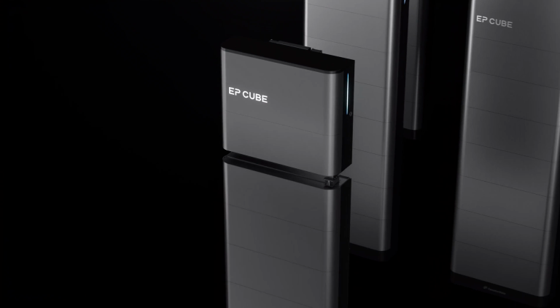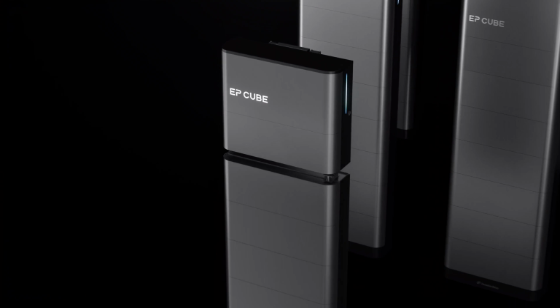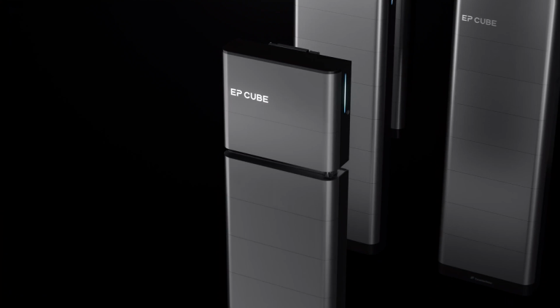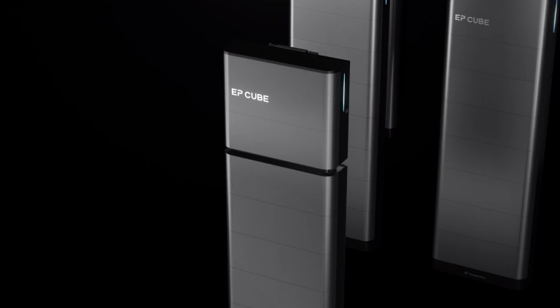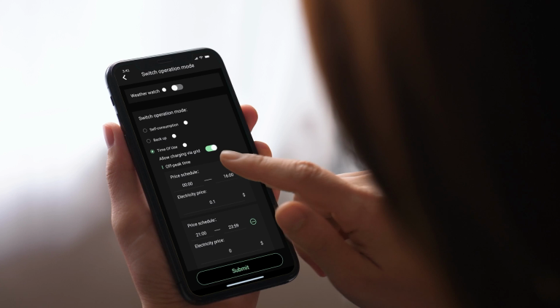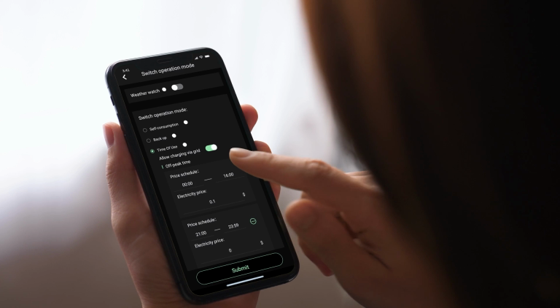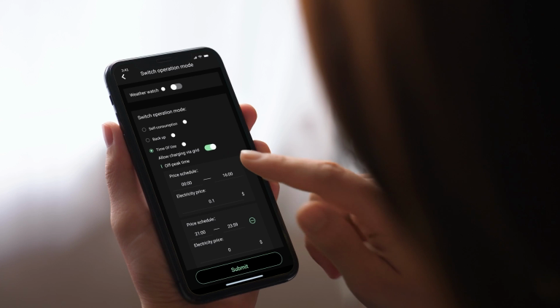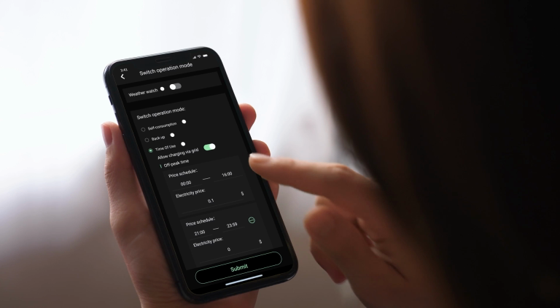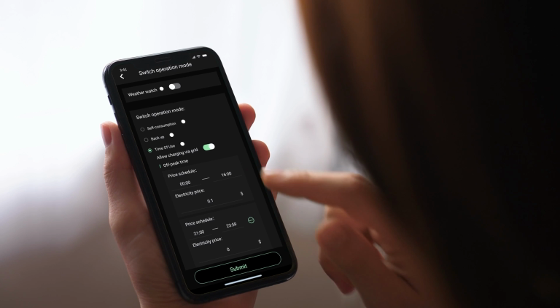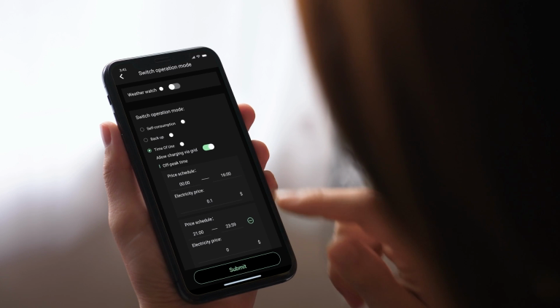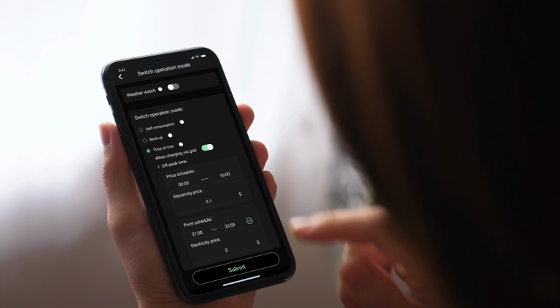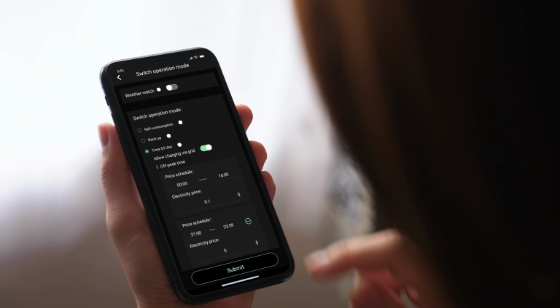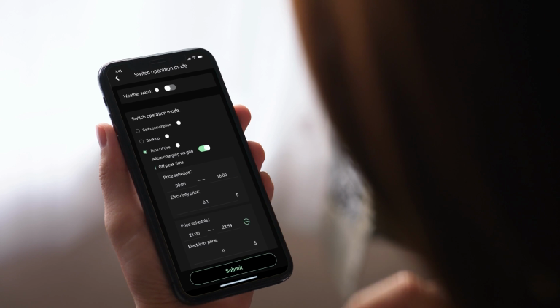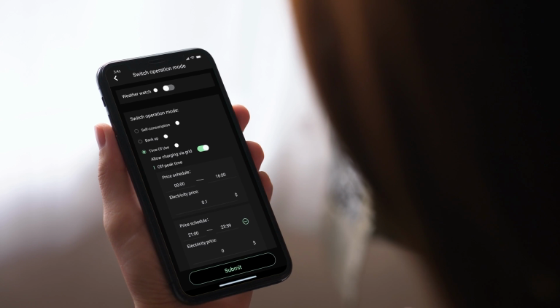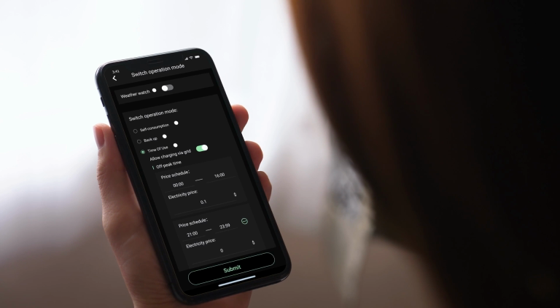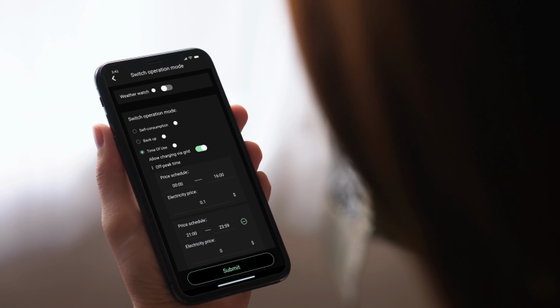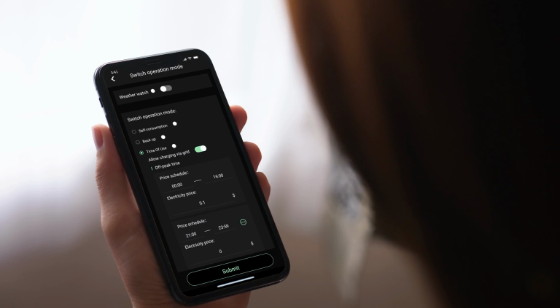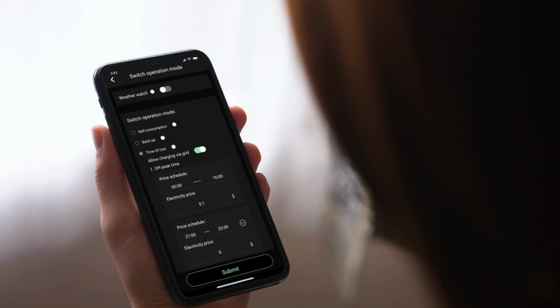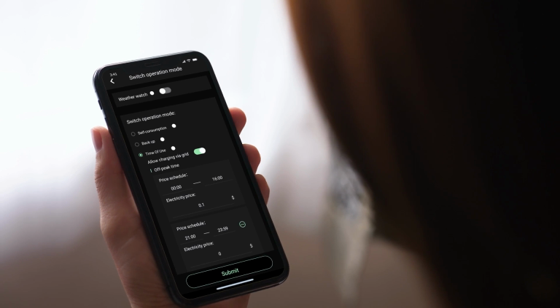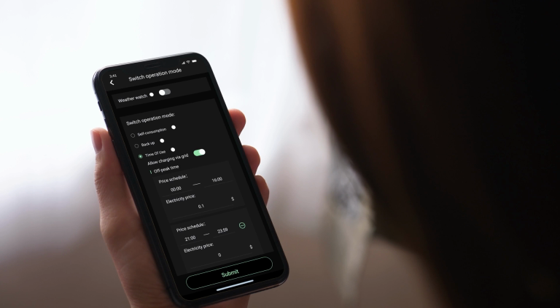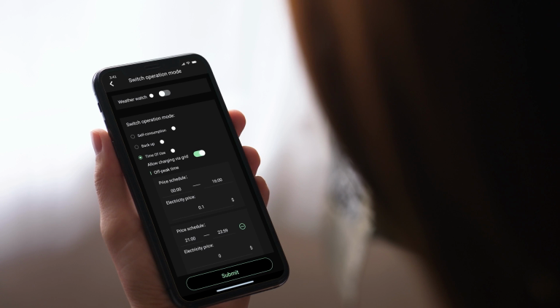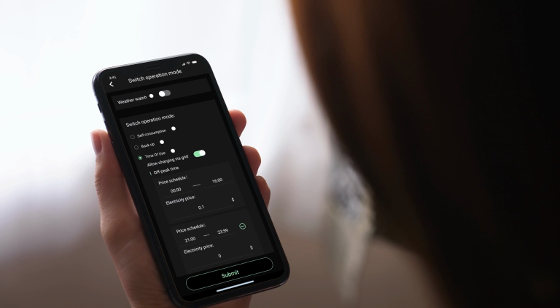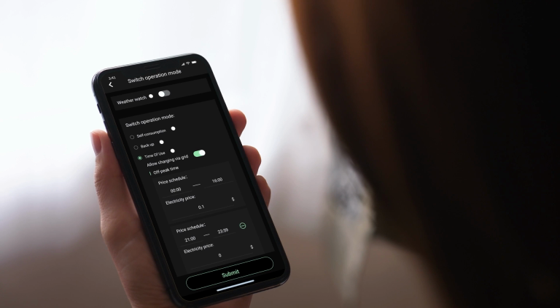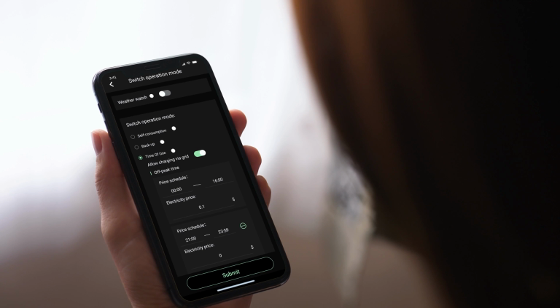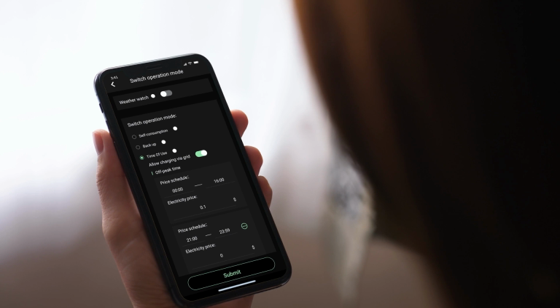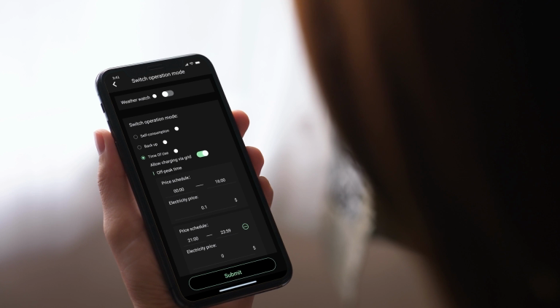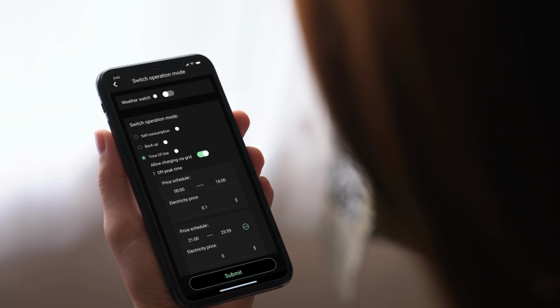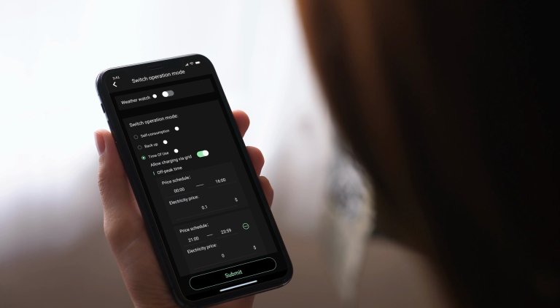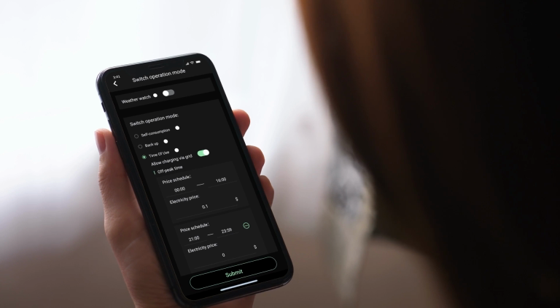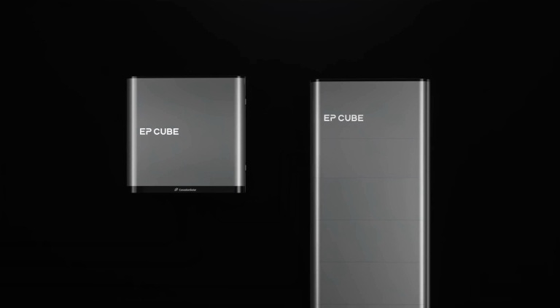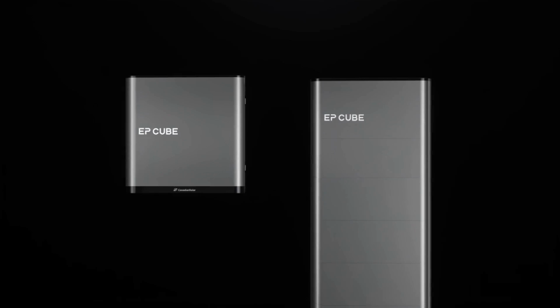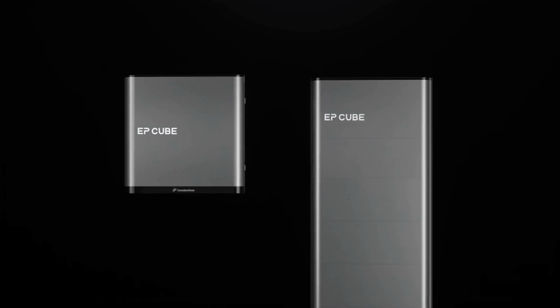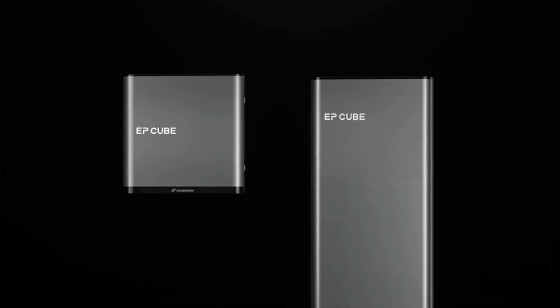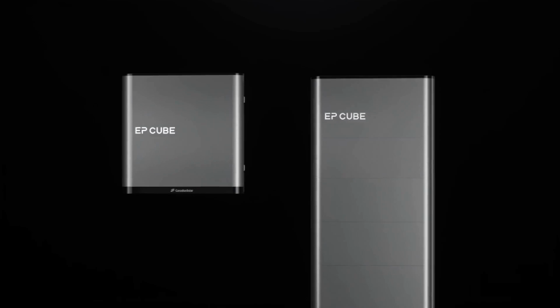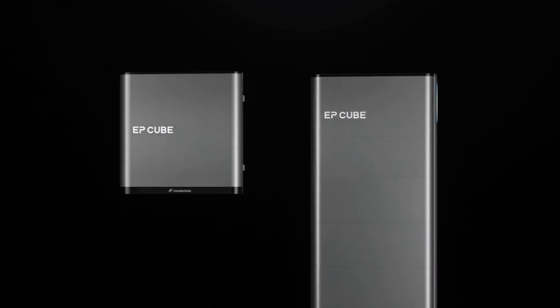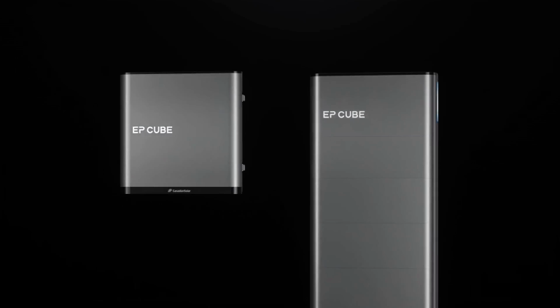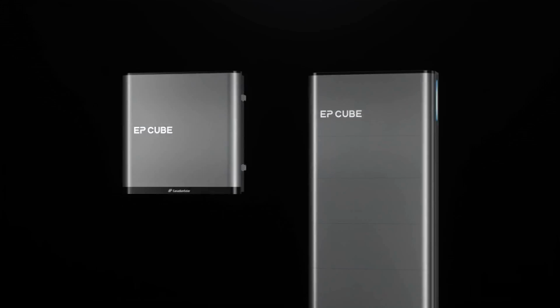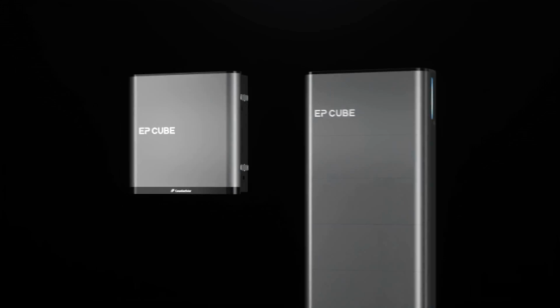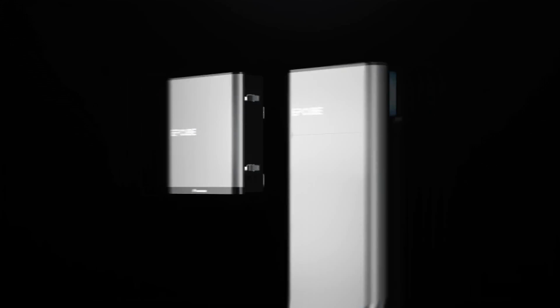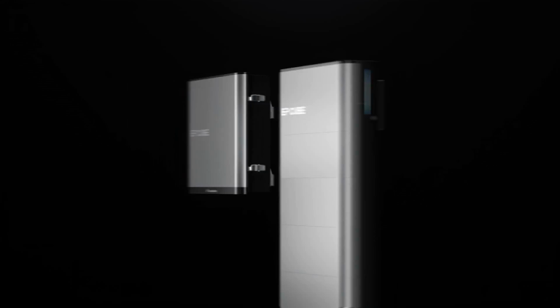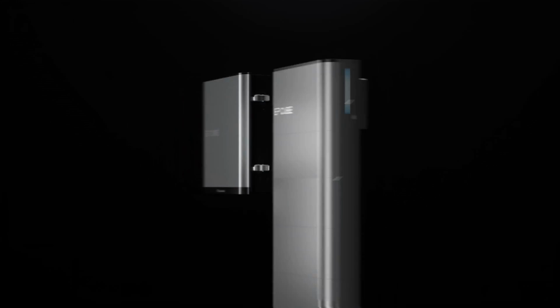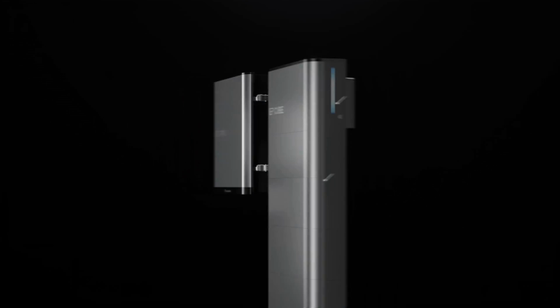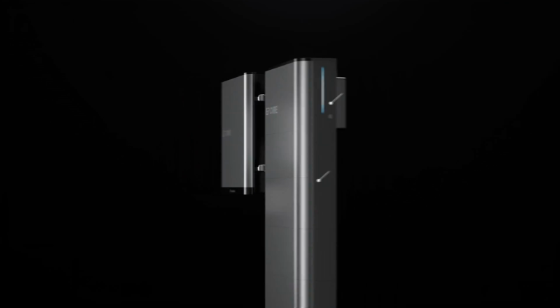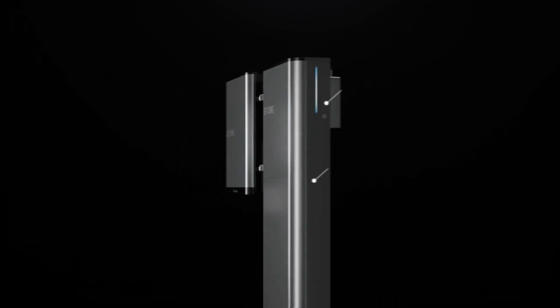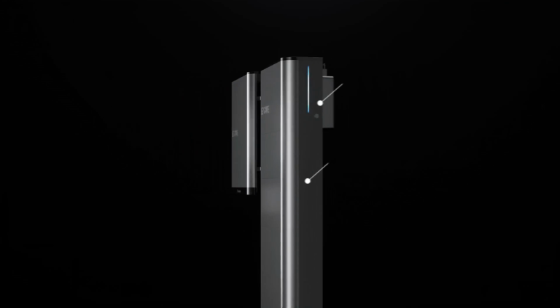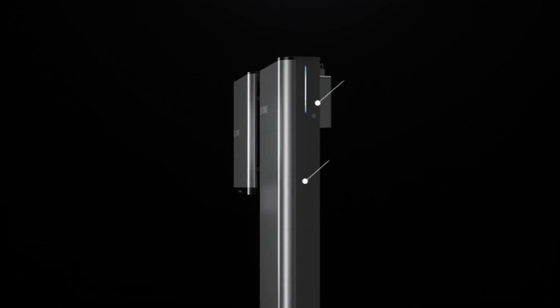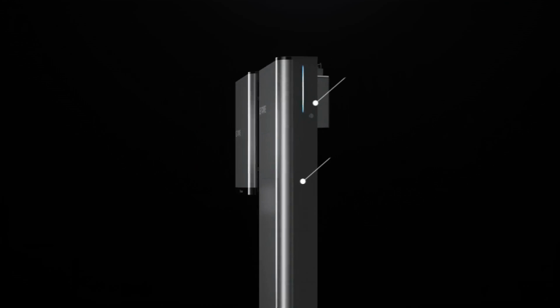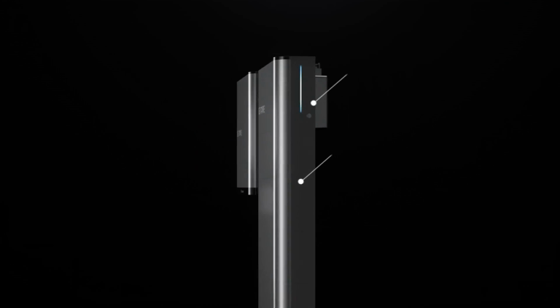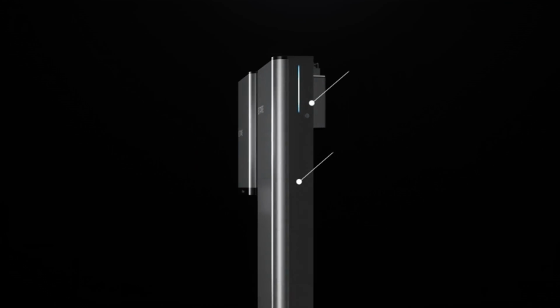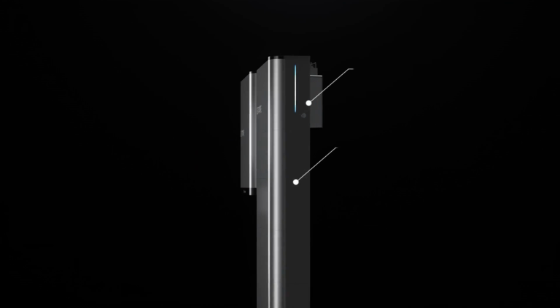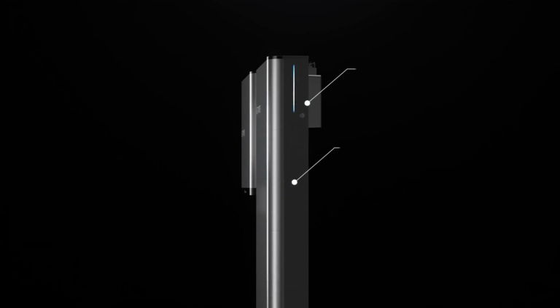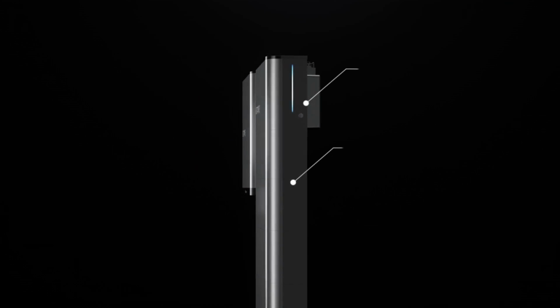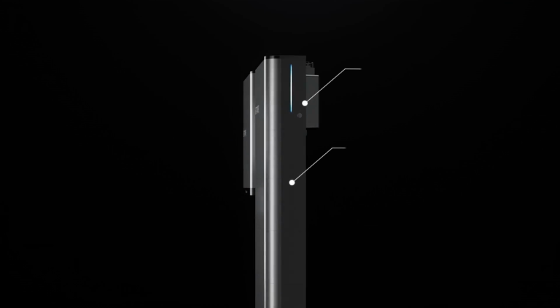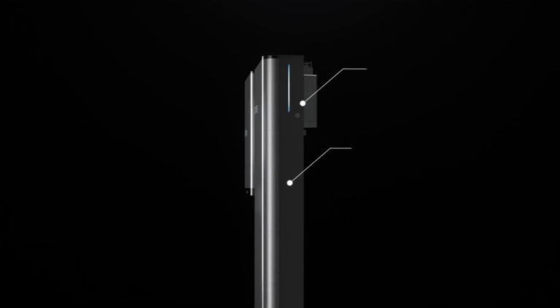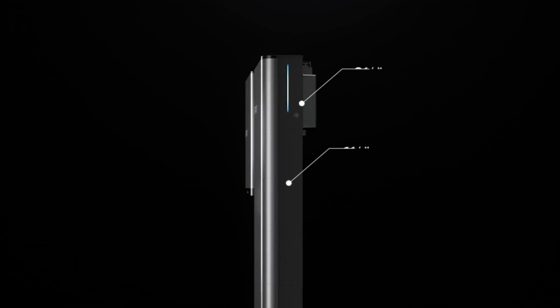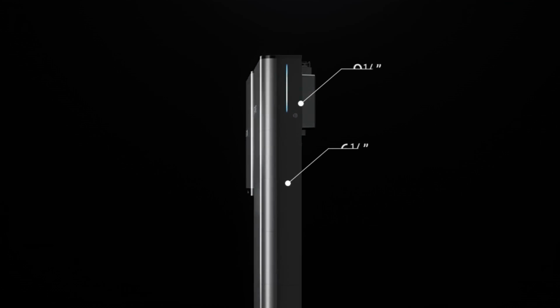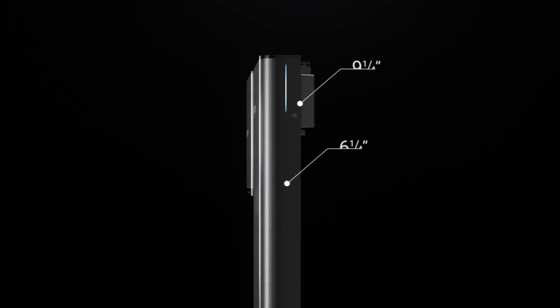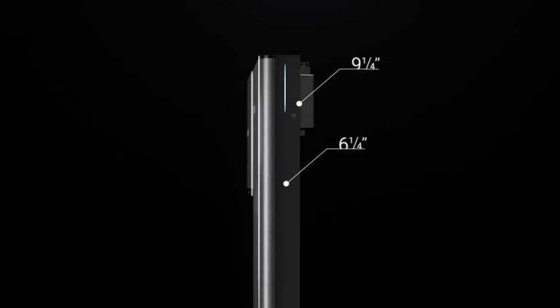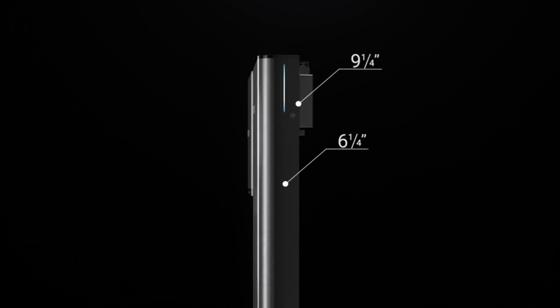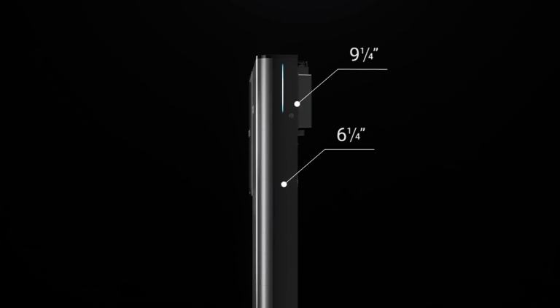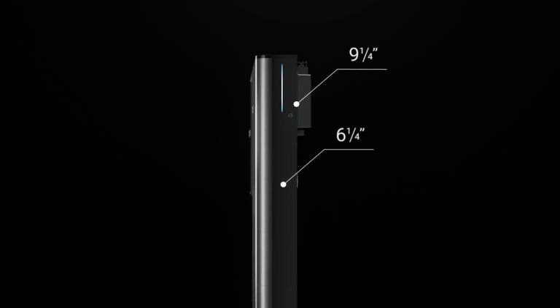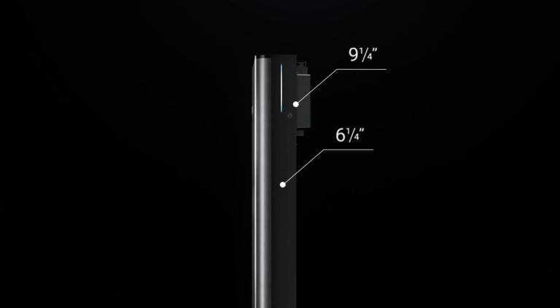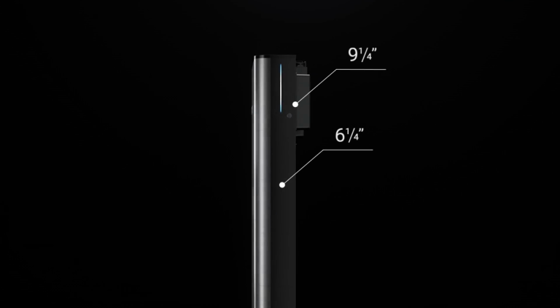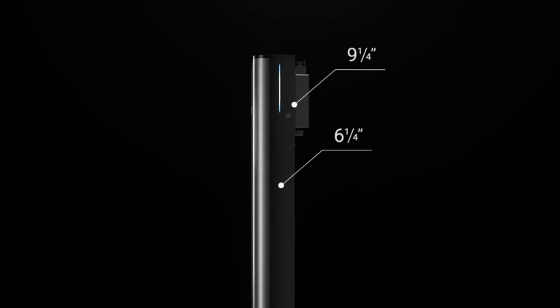Easy remote monitoring and management with the EP-Cube app. The space-efficient pillar architecture, paired with the NEMA 4X rating, gives the EP-Cube versatility when looking for an installation site.